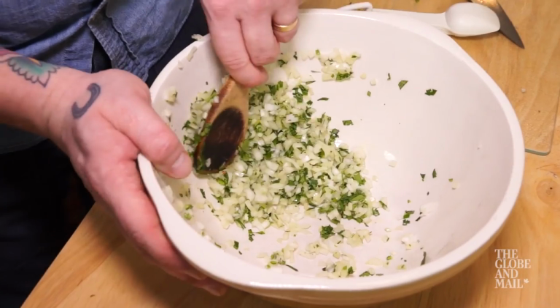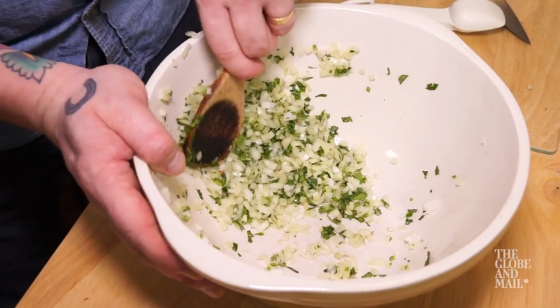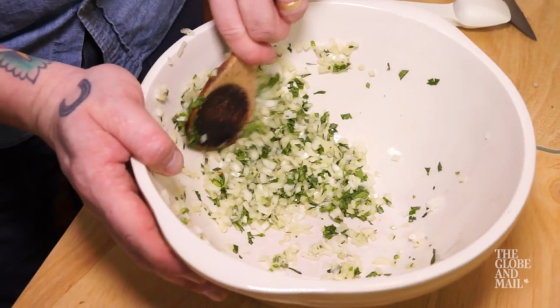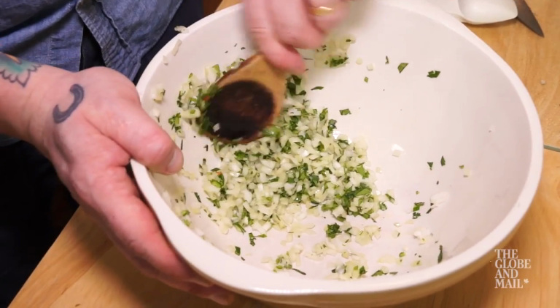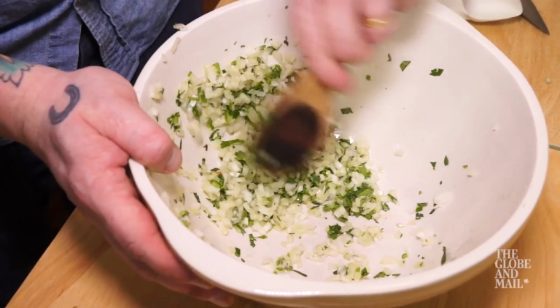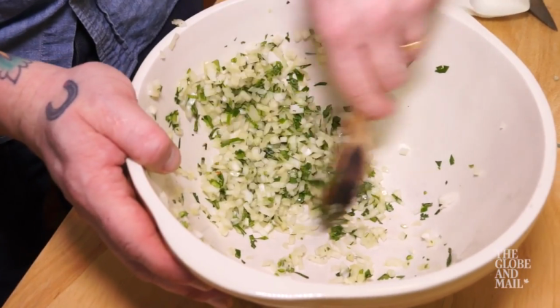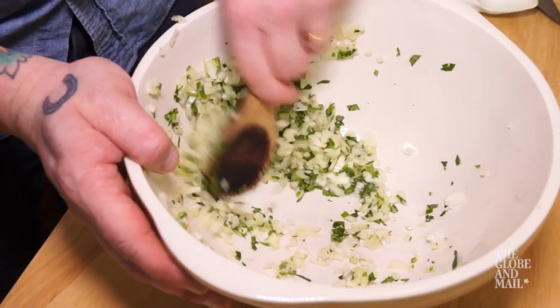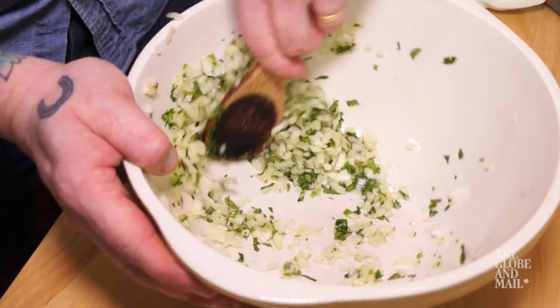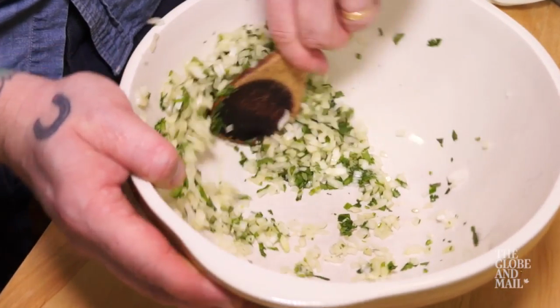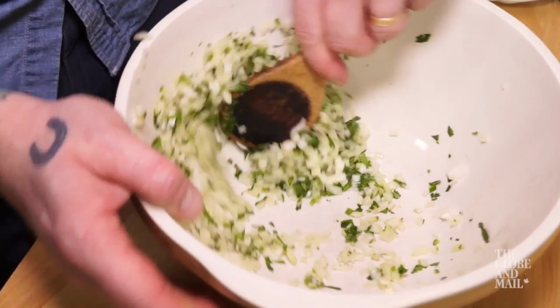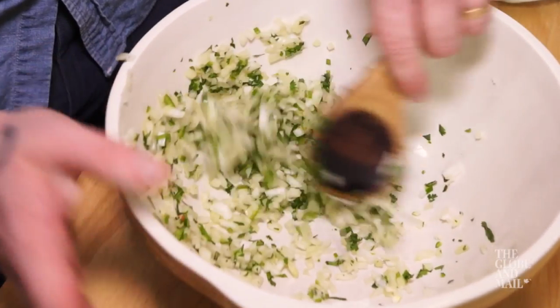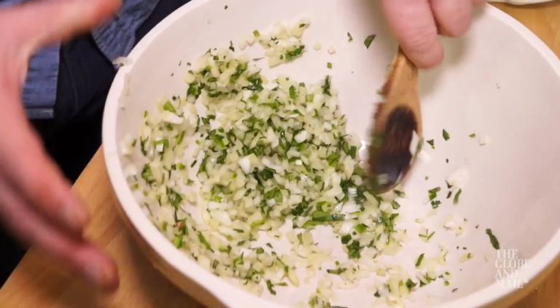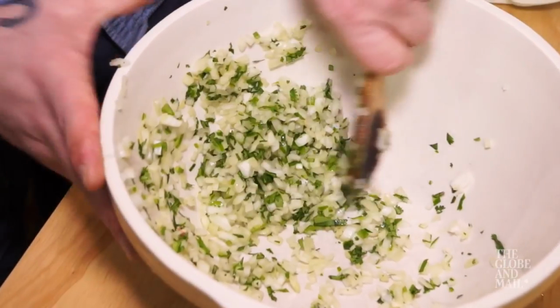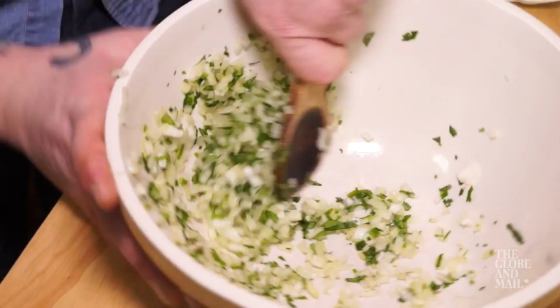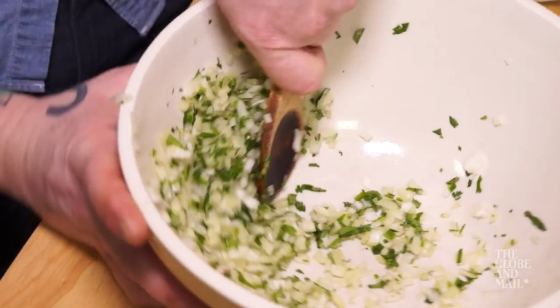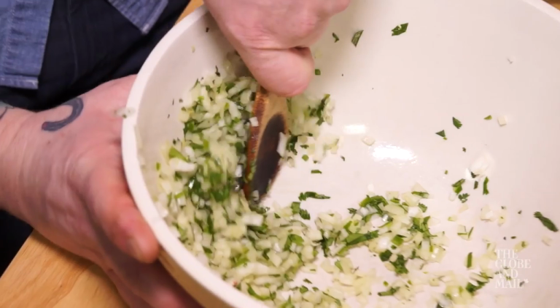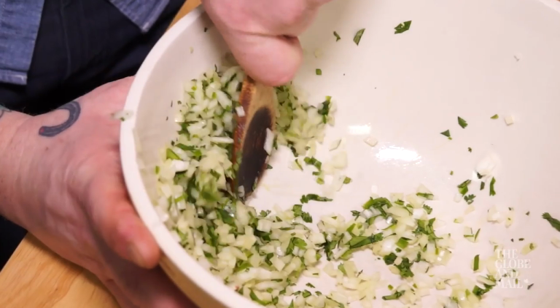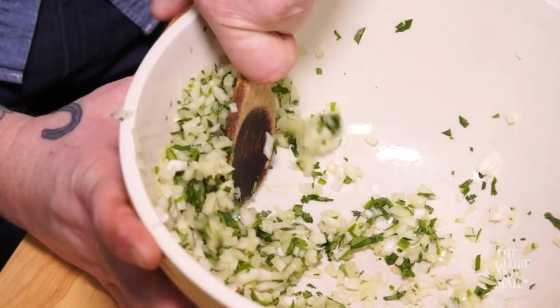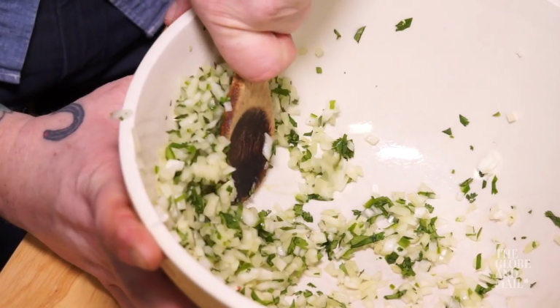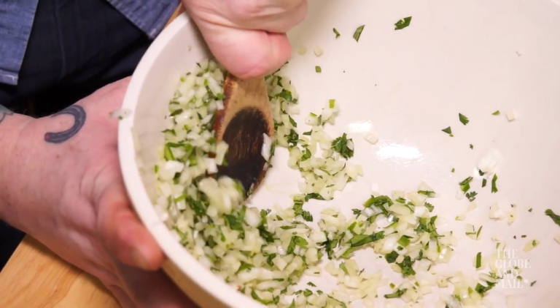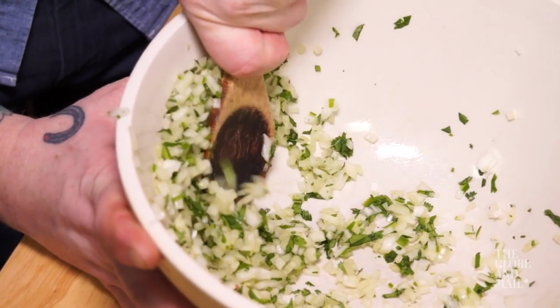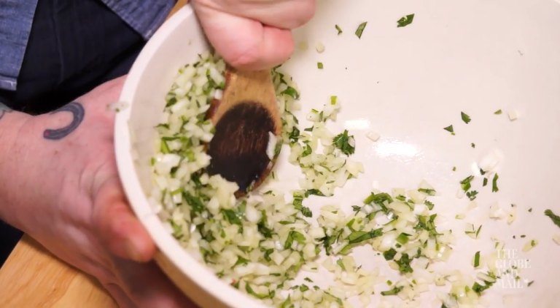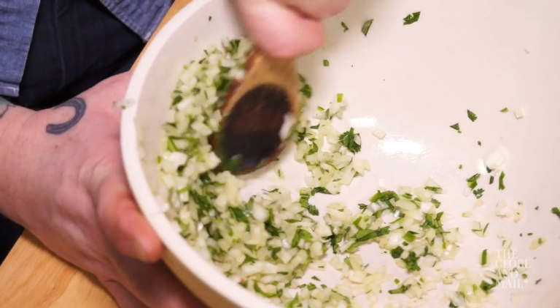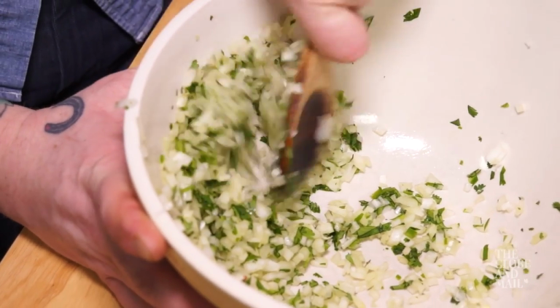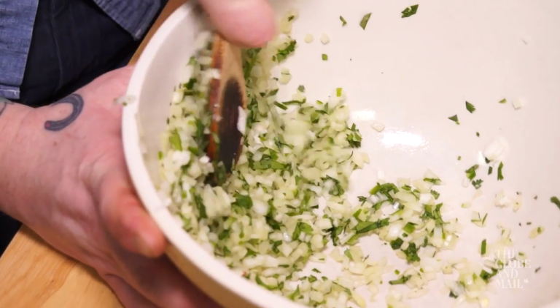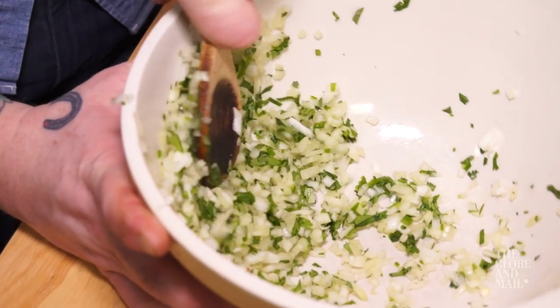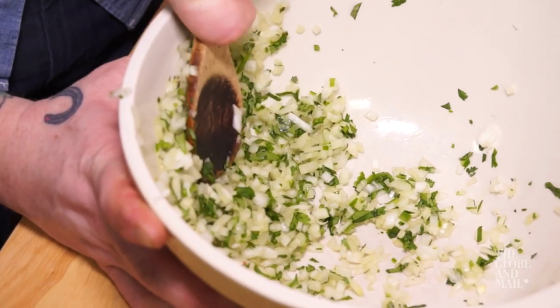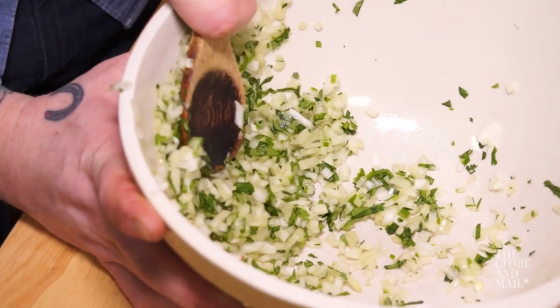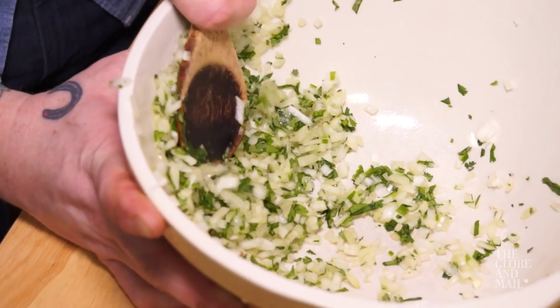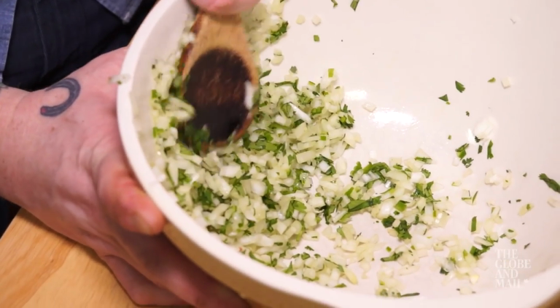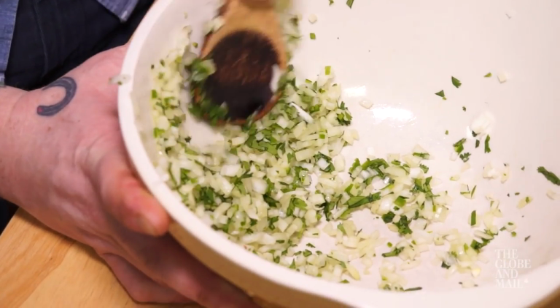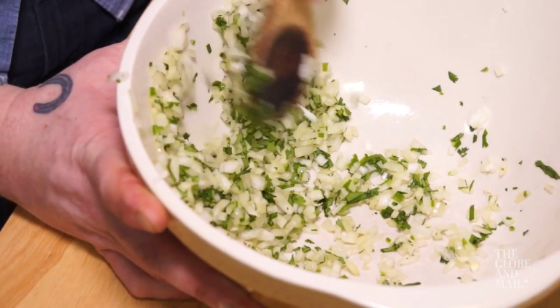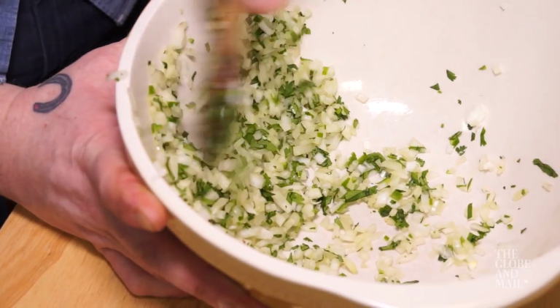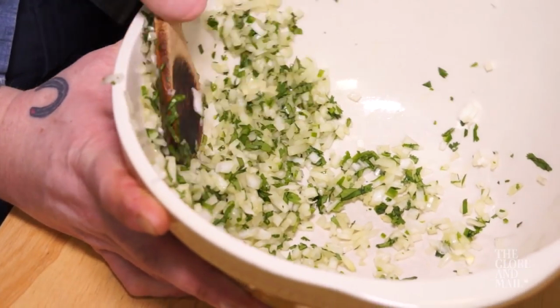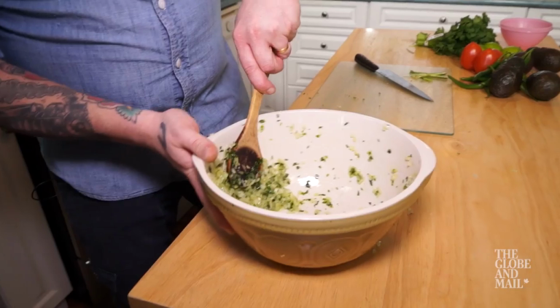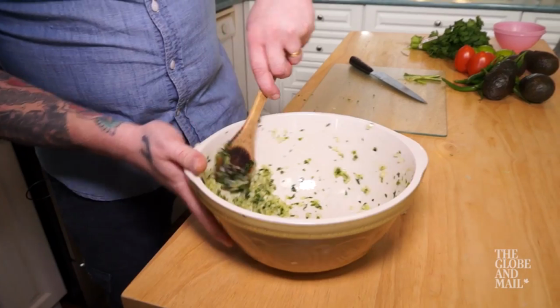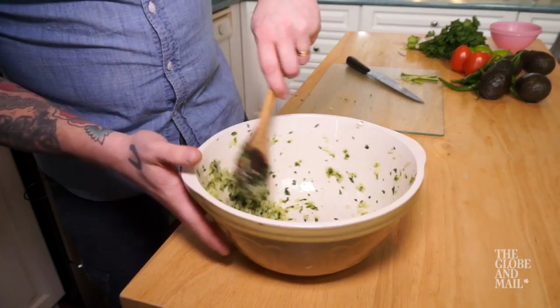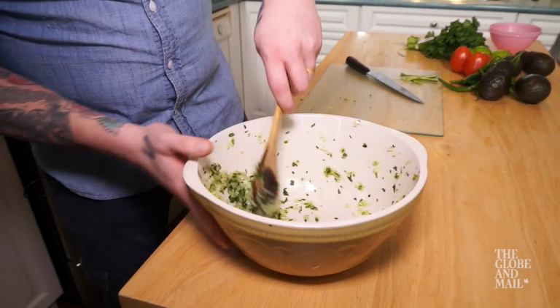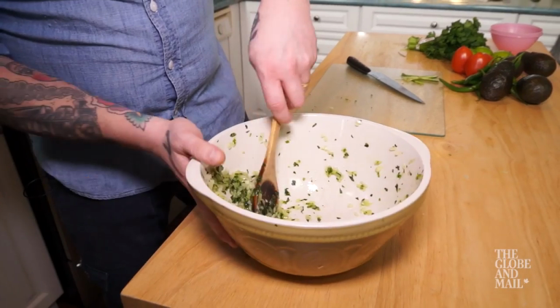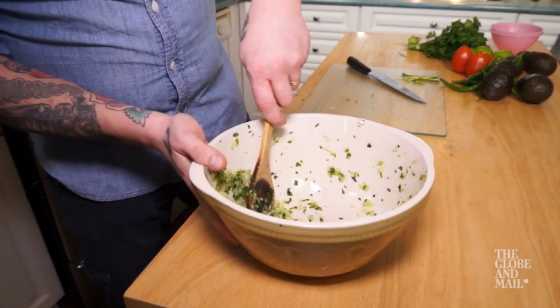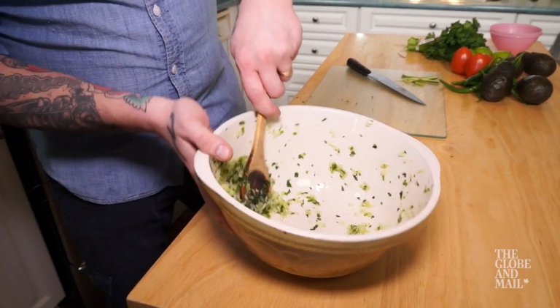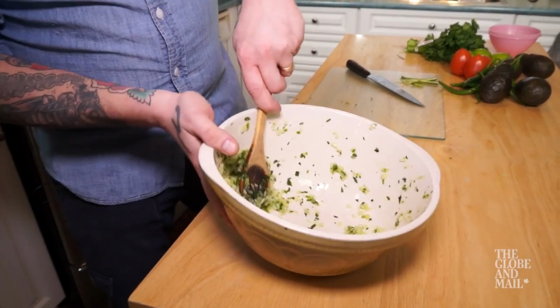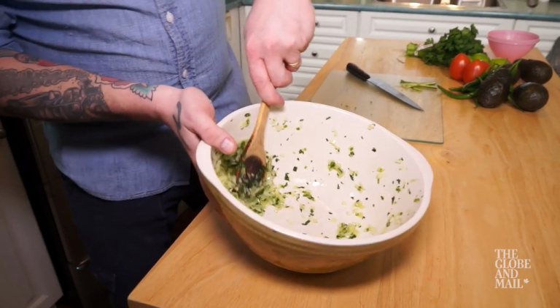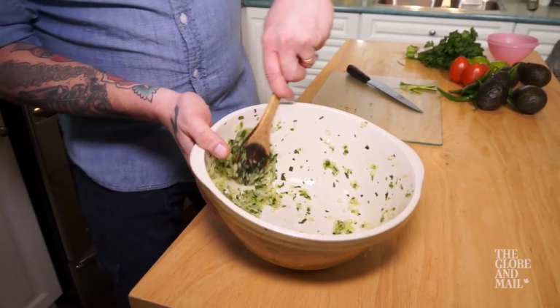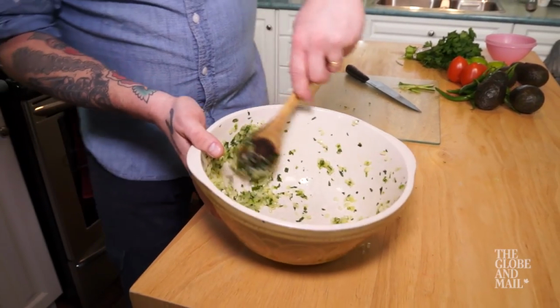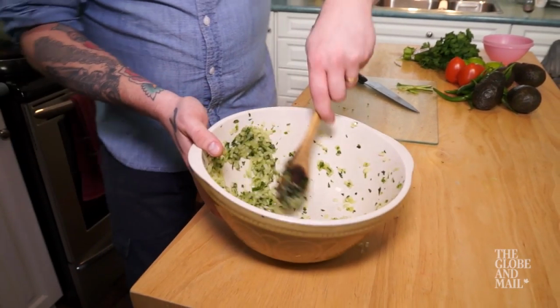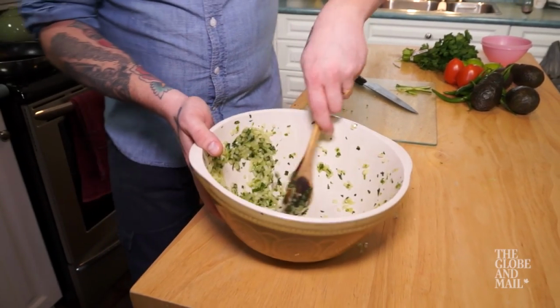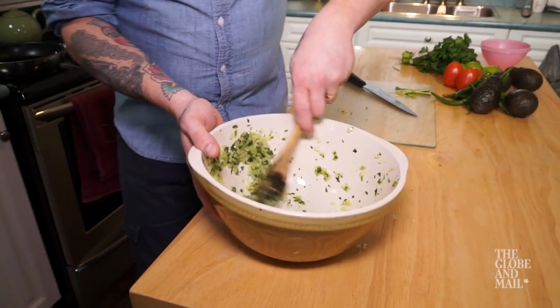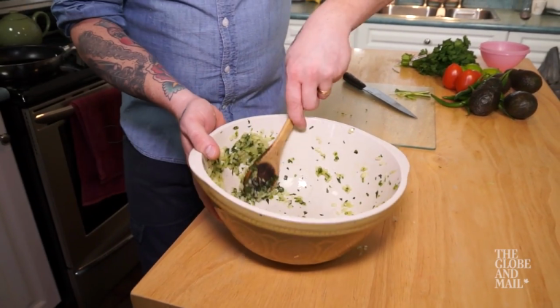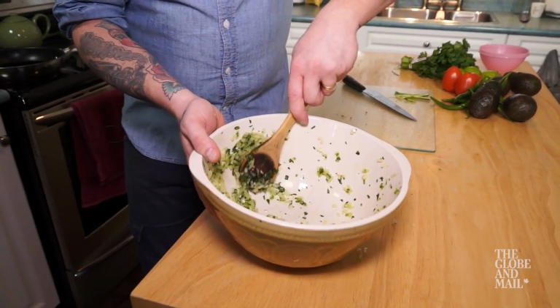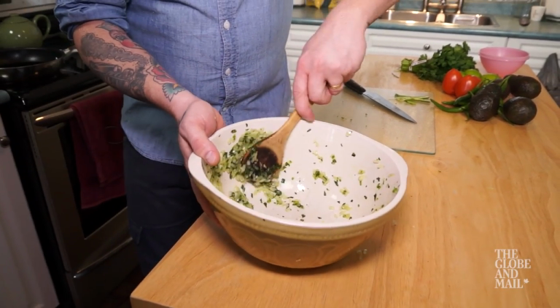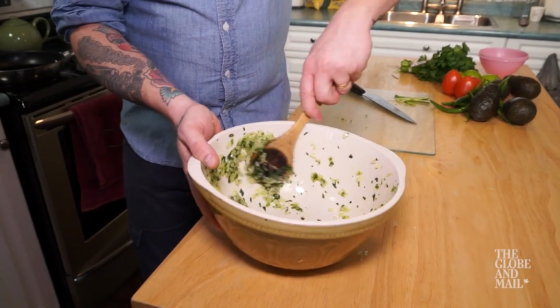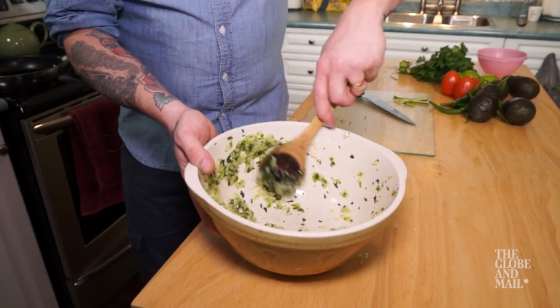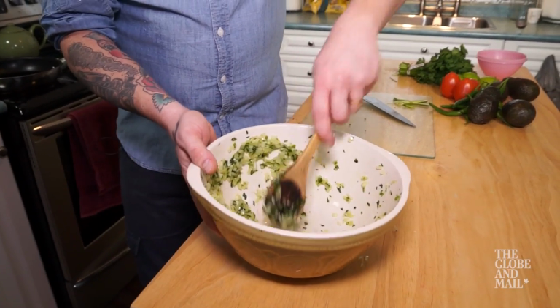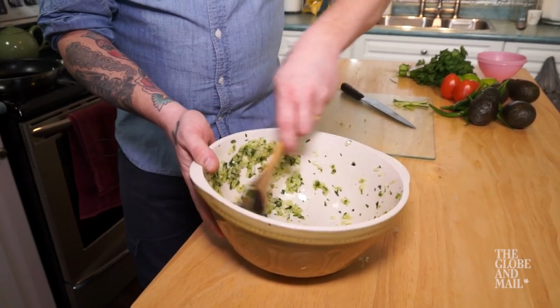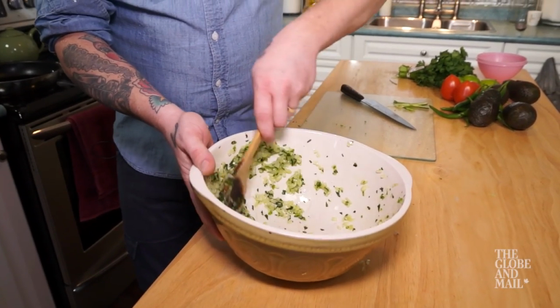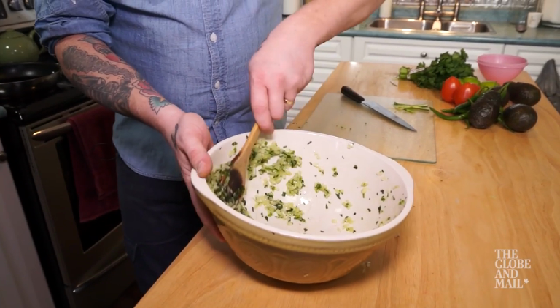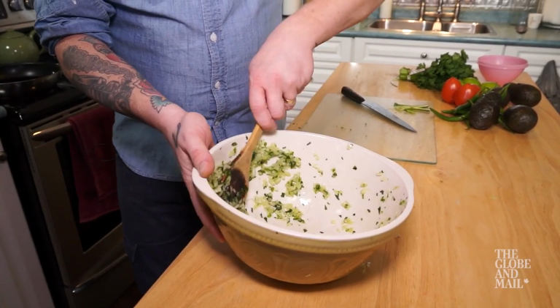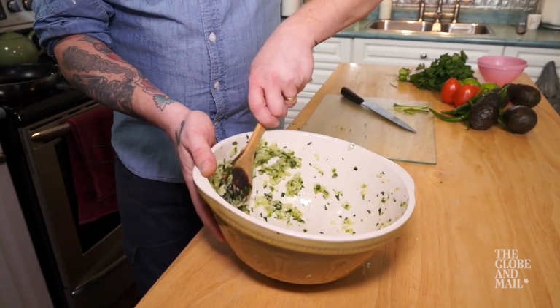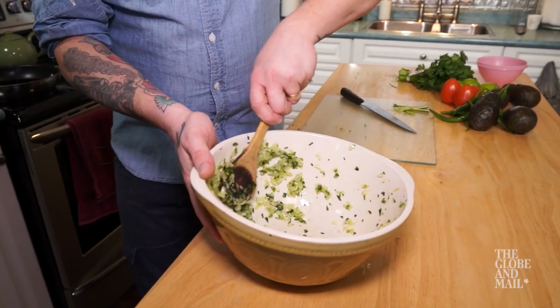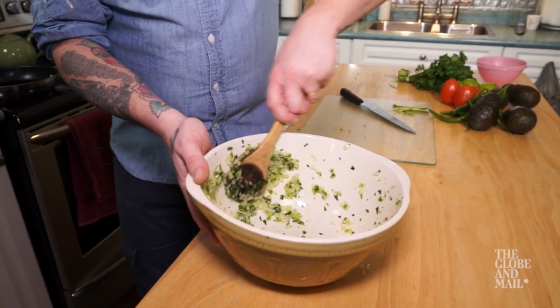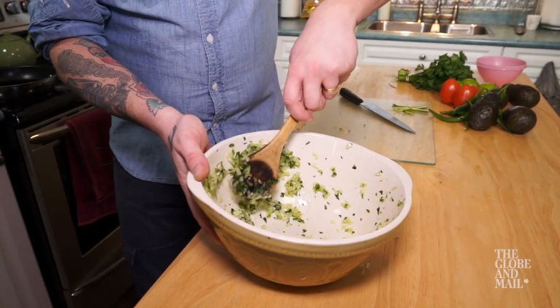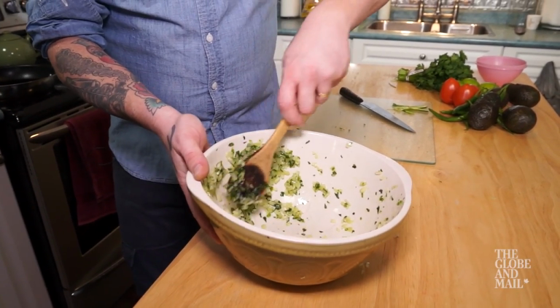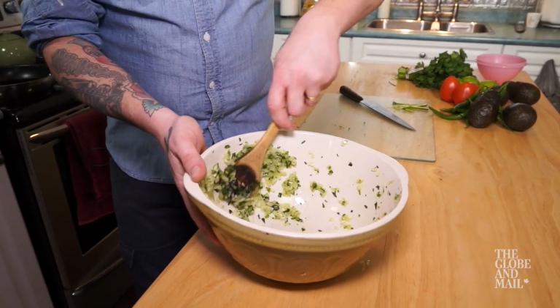Mash them together with the back of a heavy spoon — a wooden one works well — until they begin to form a sort of a paste and all the juices are mixed.